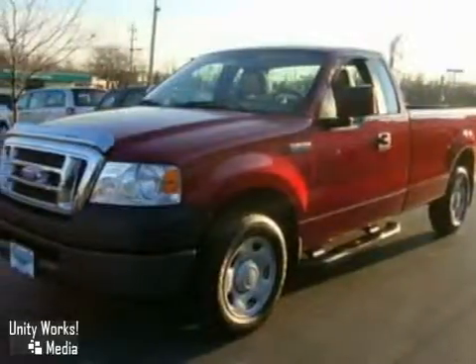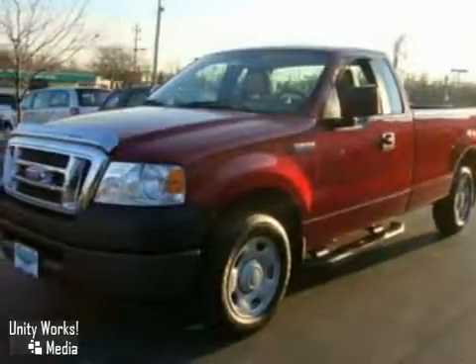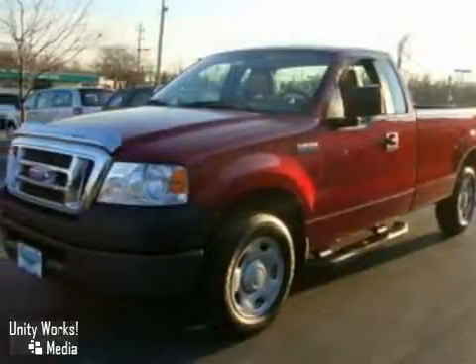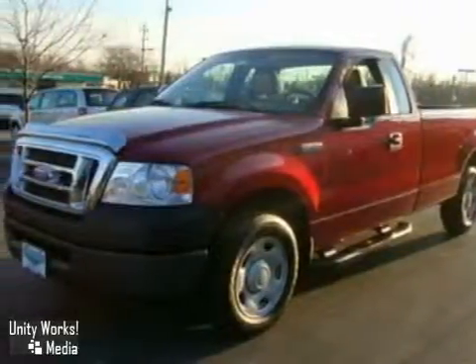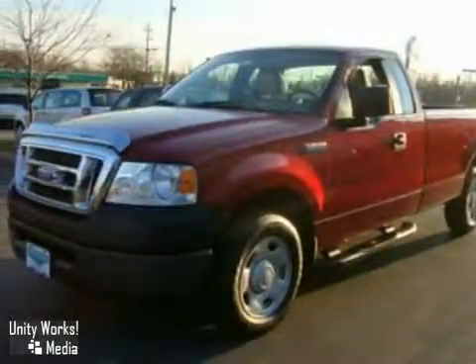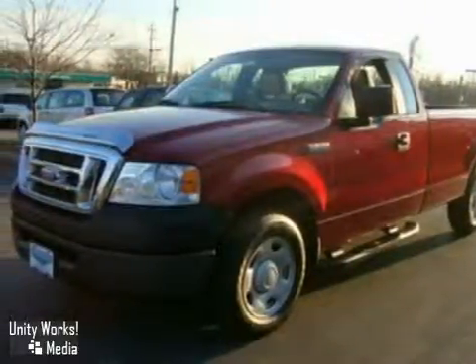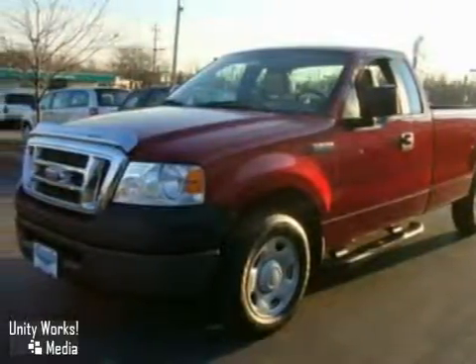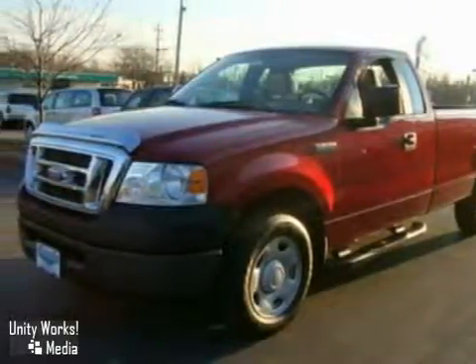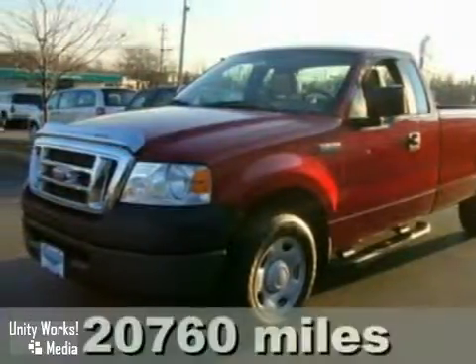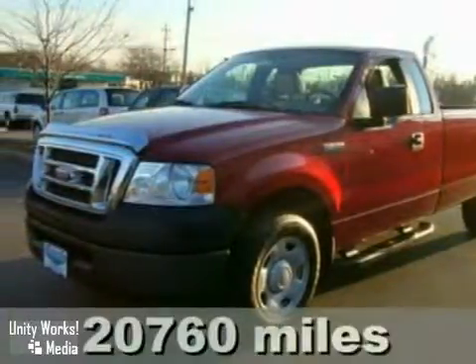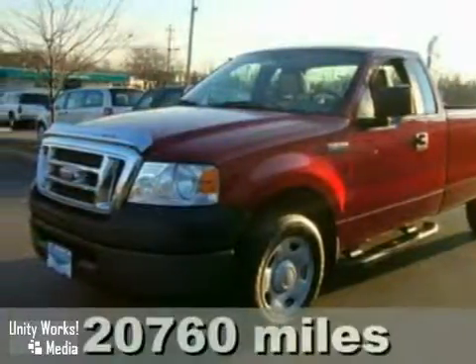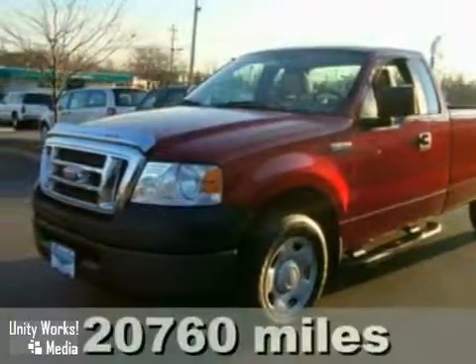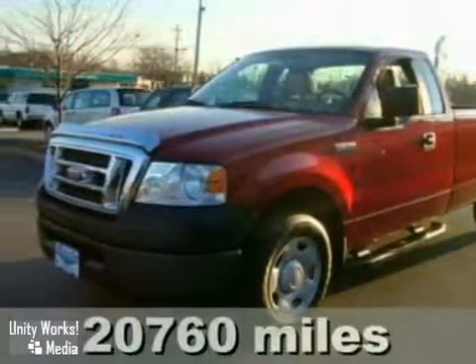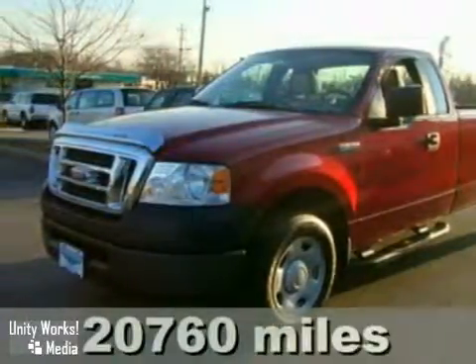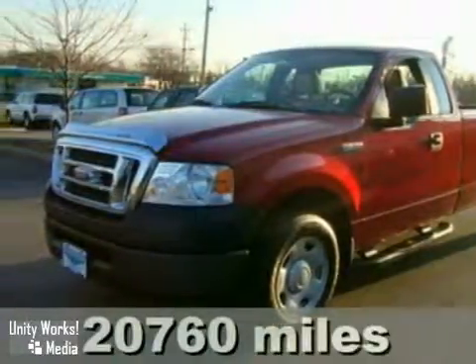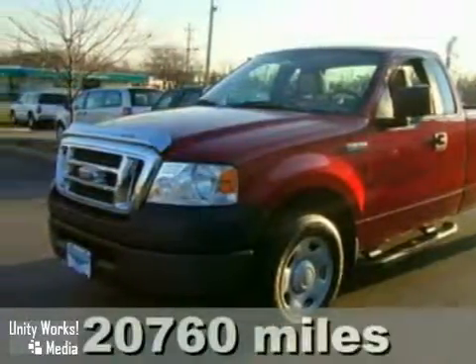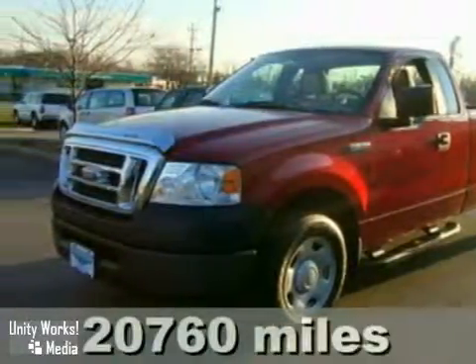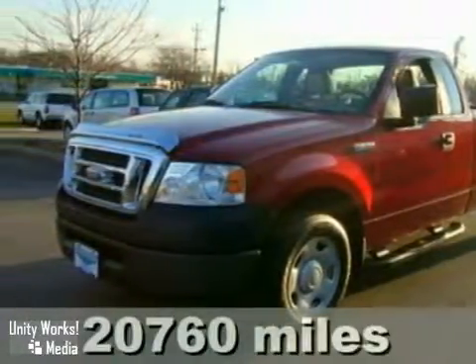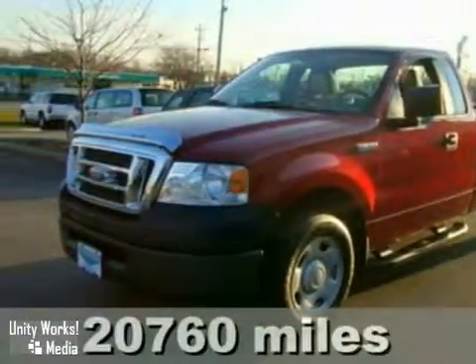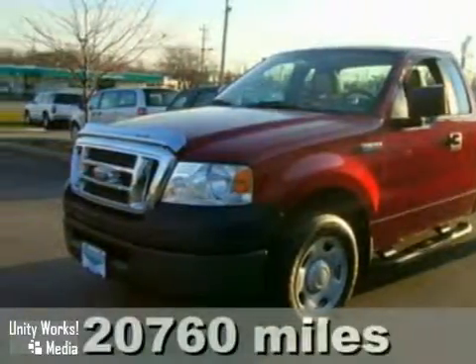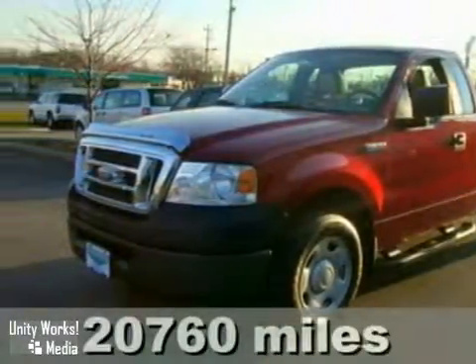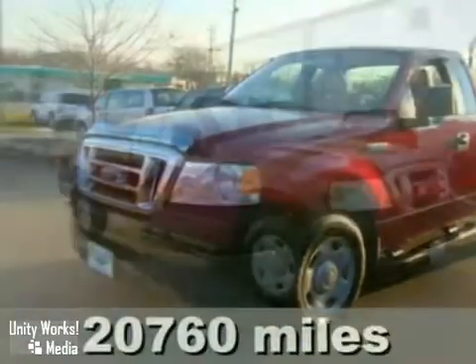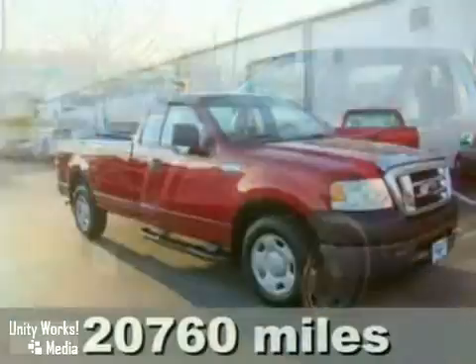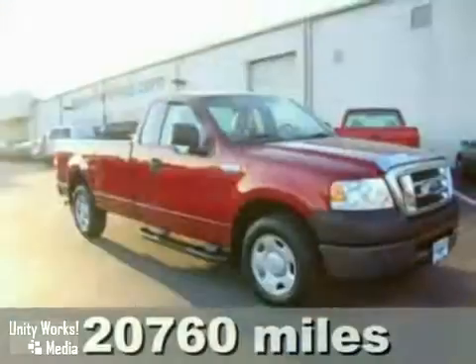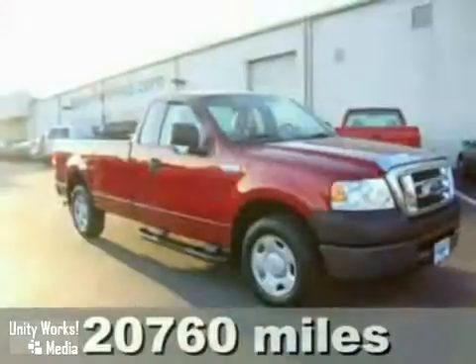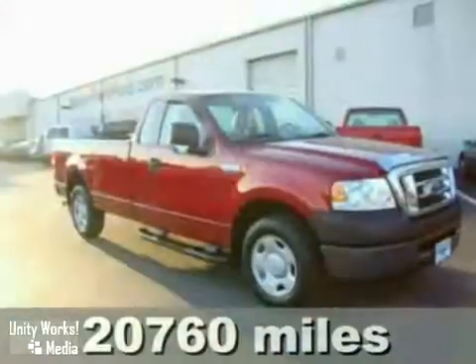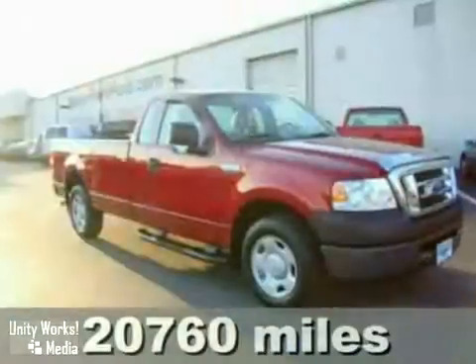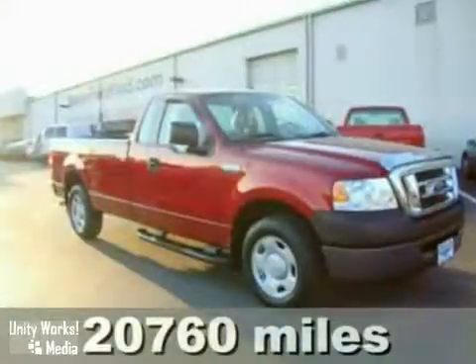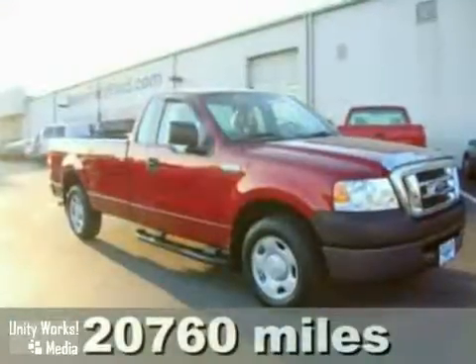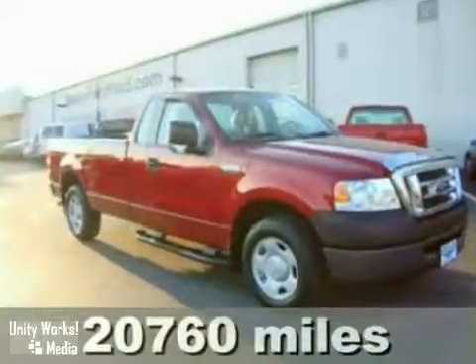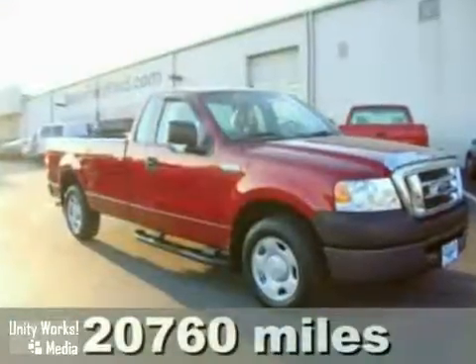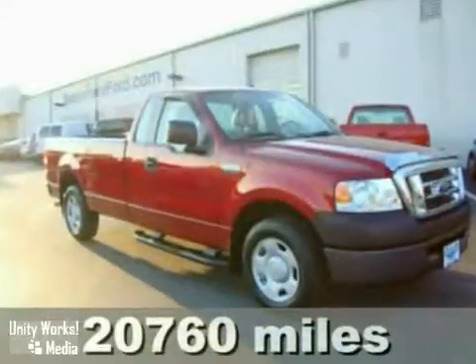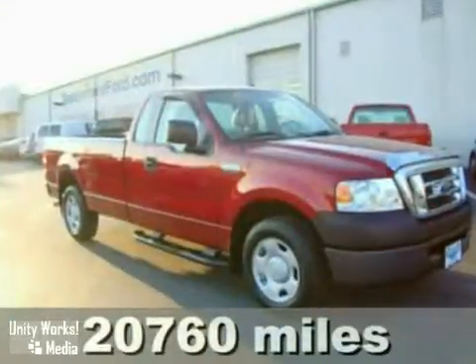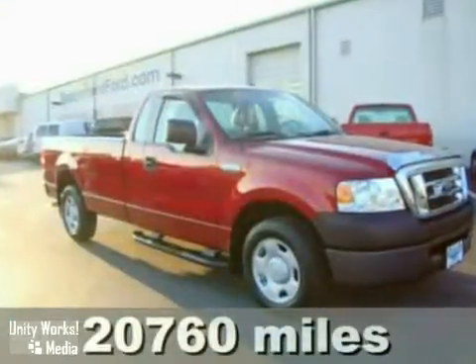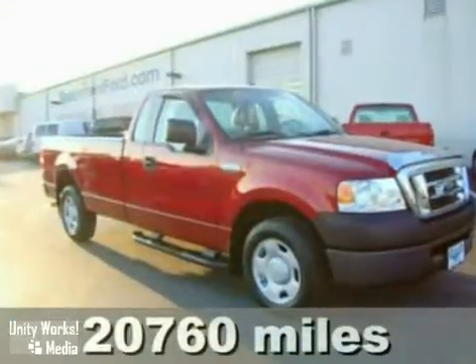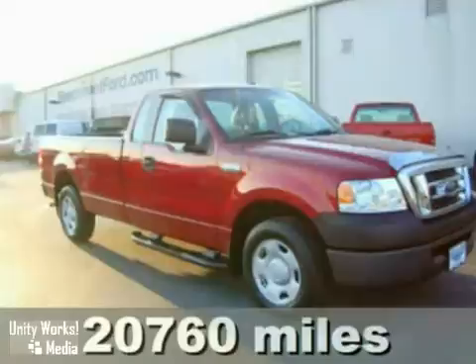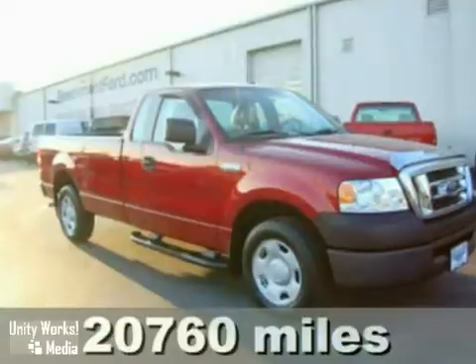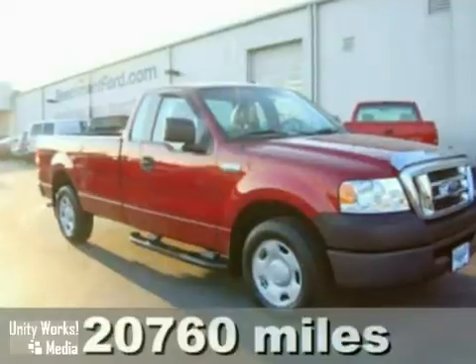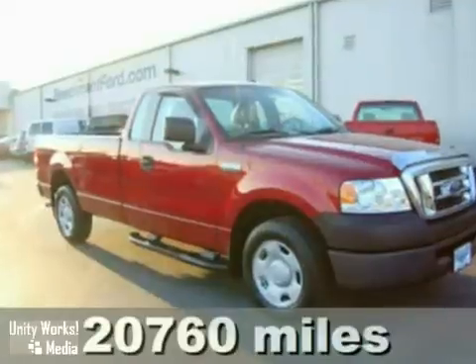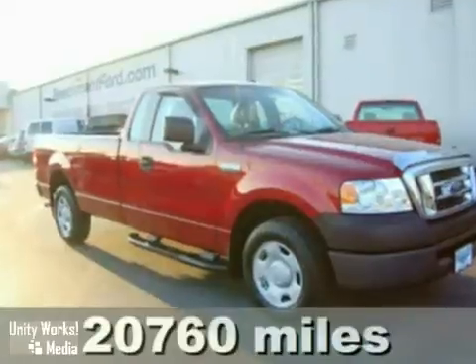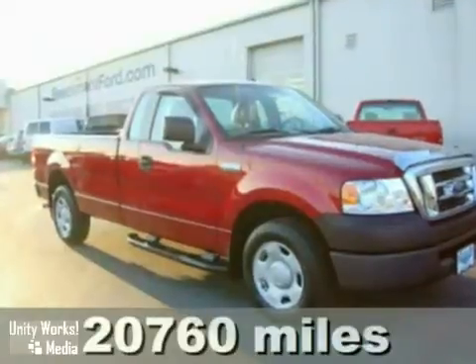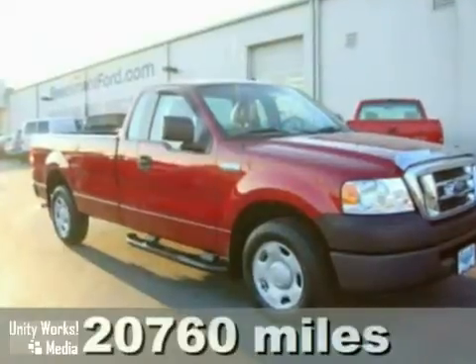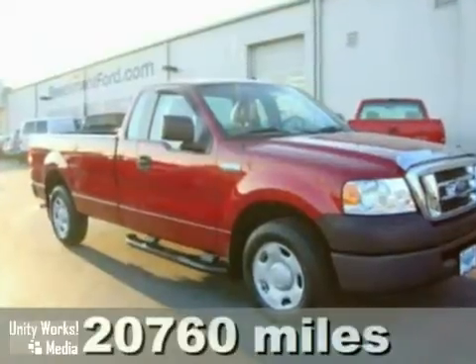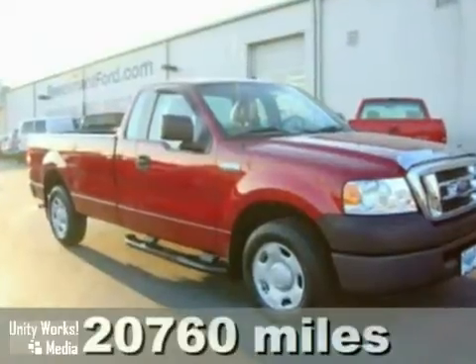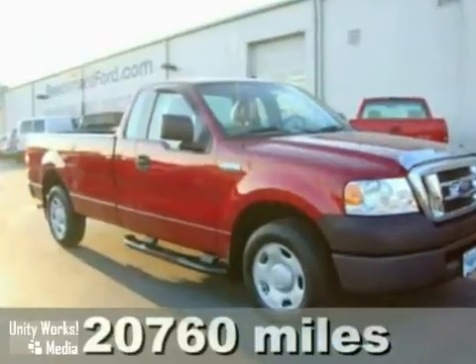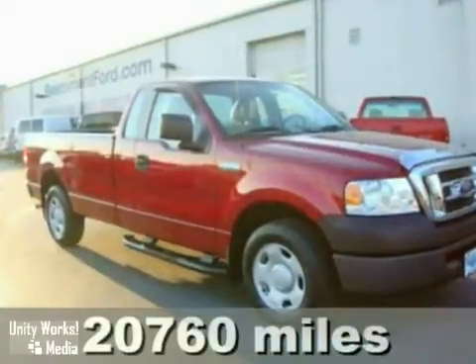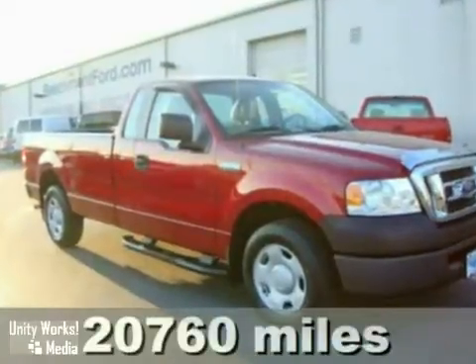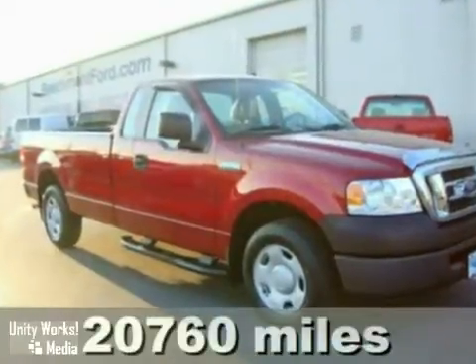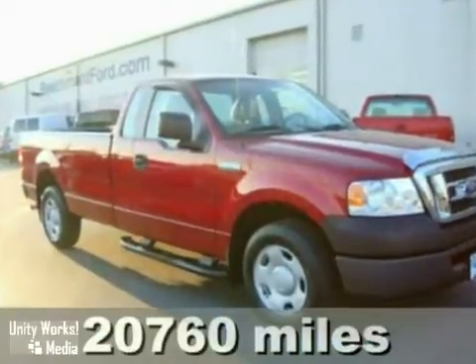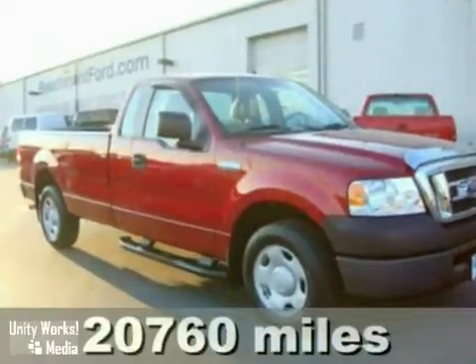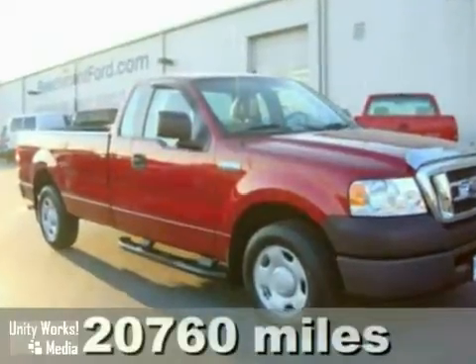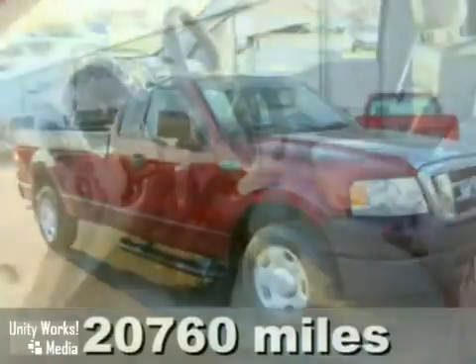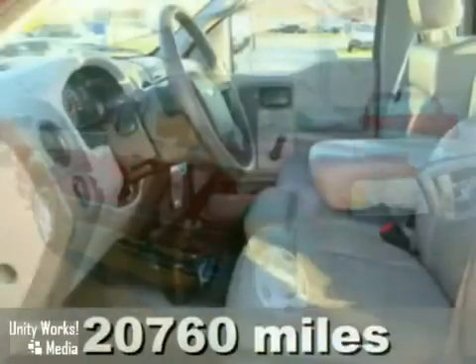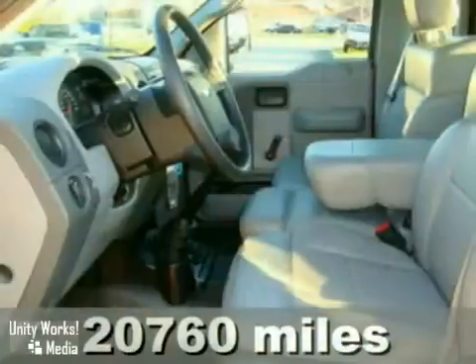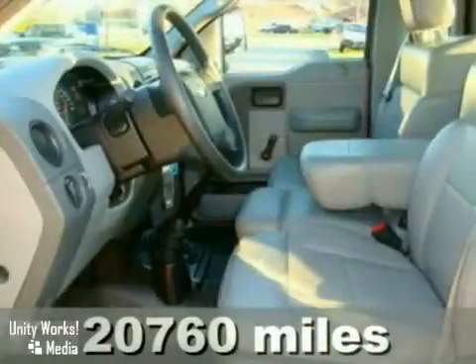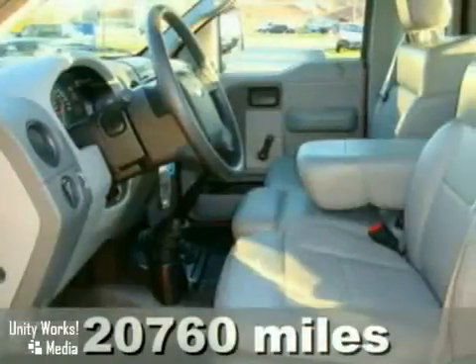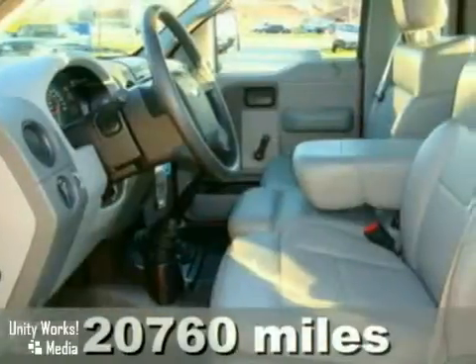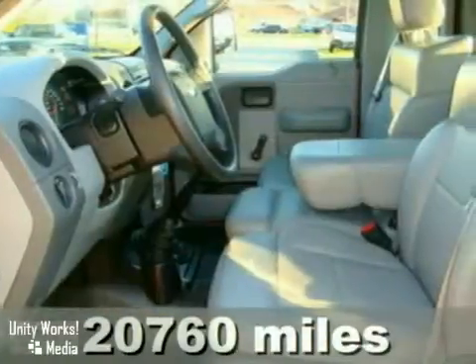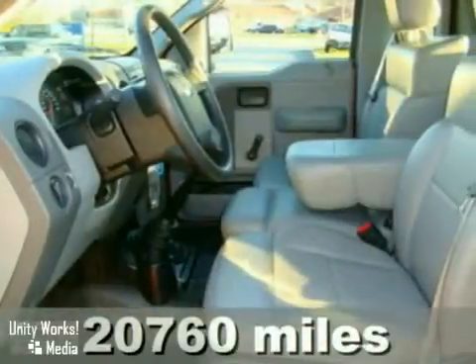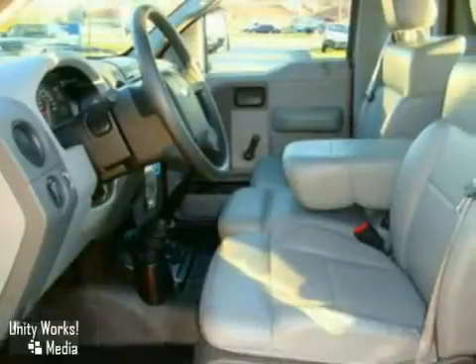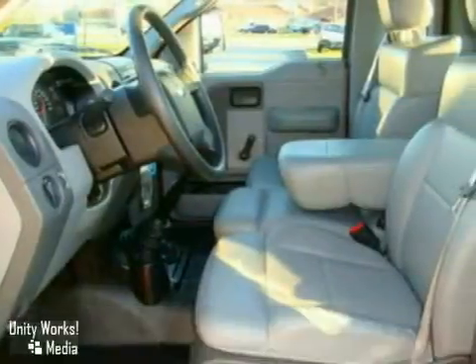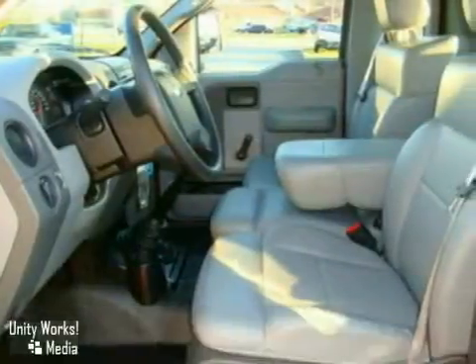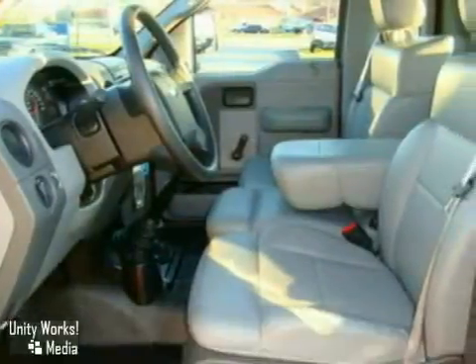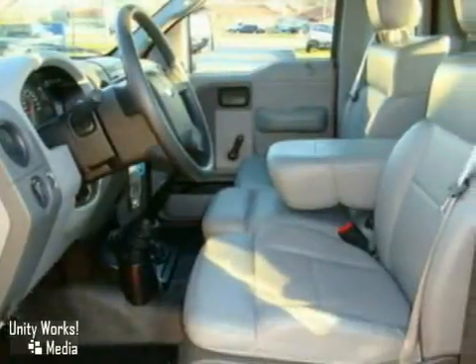Here's a 2007 Ford F-150. Ford raises the bar with exceptional handling and a smooth, quiet ride.